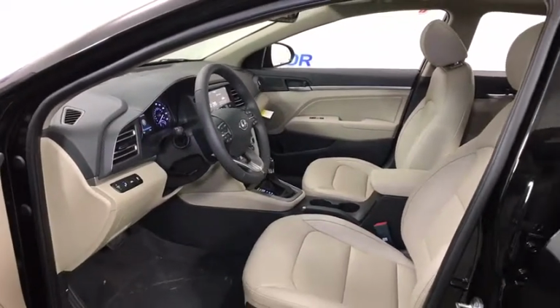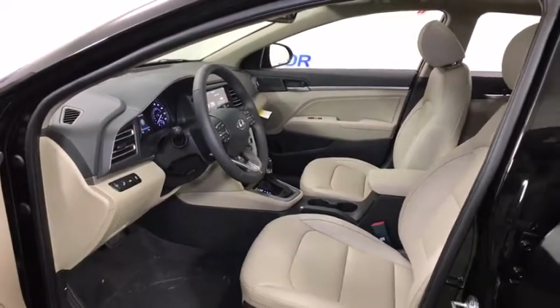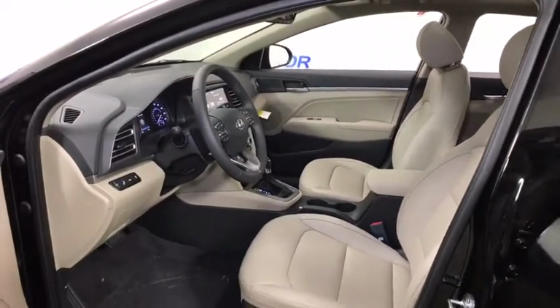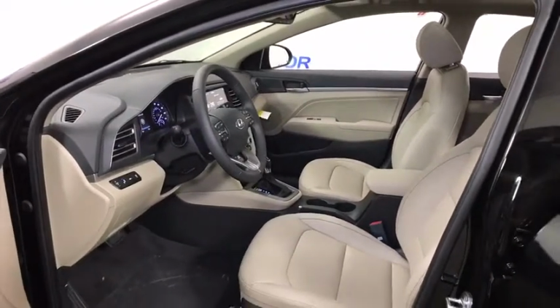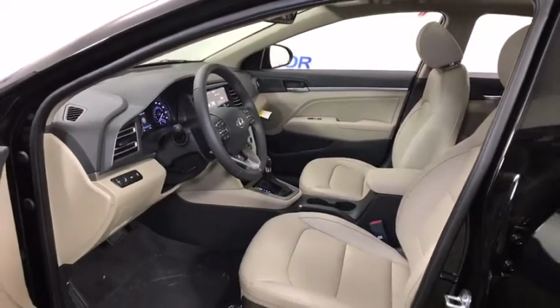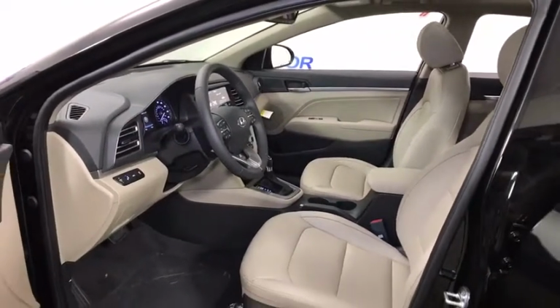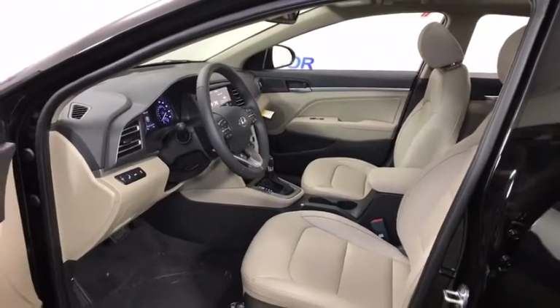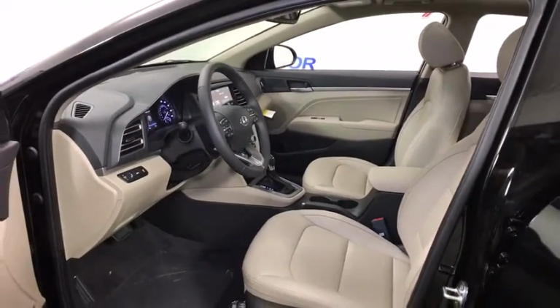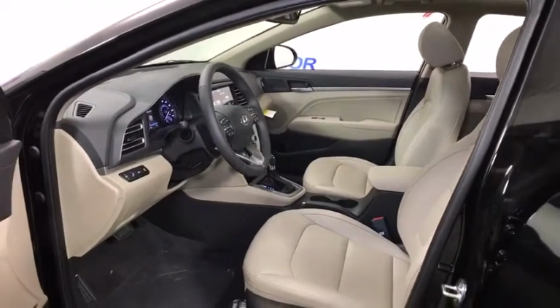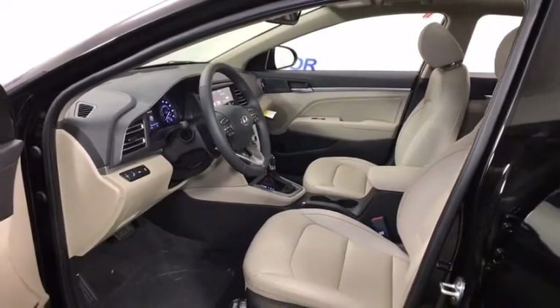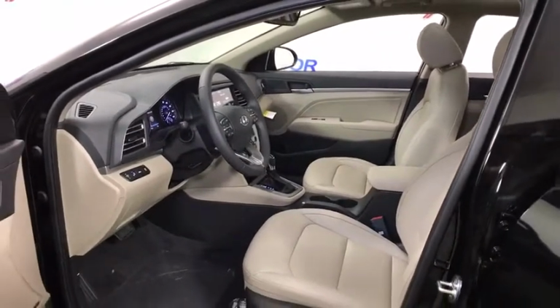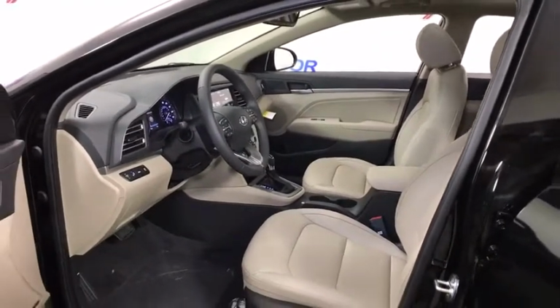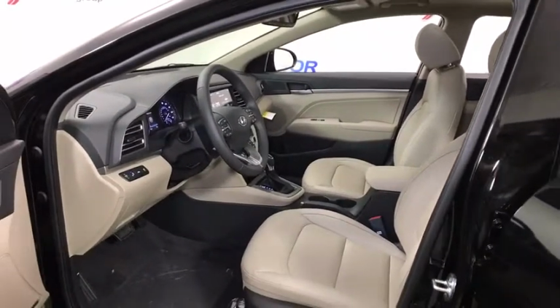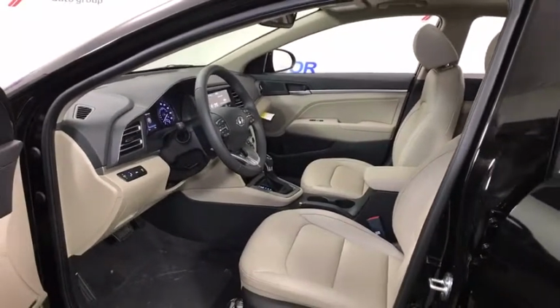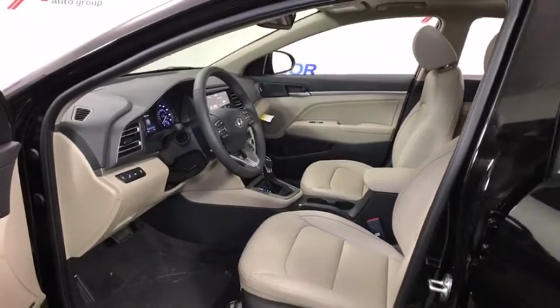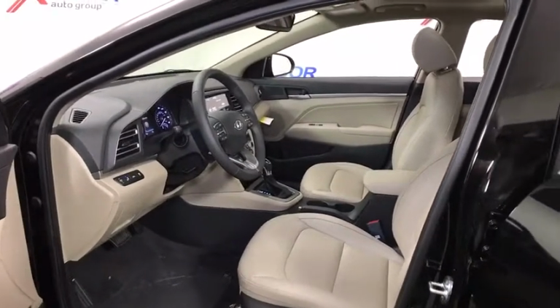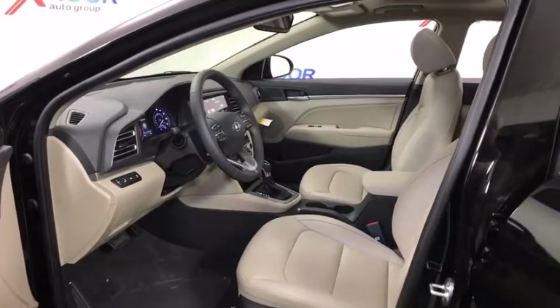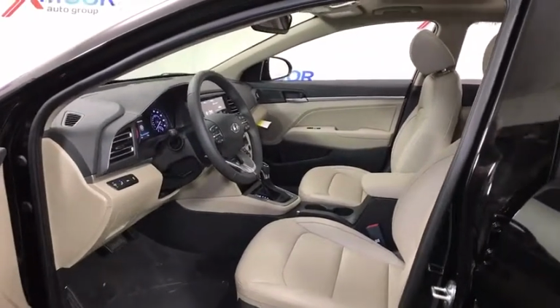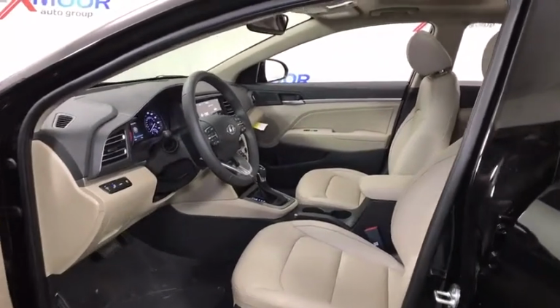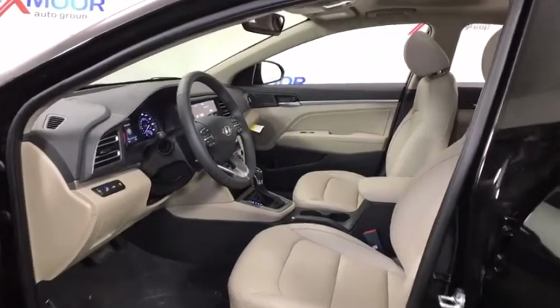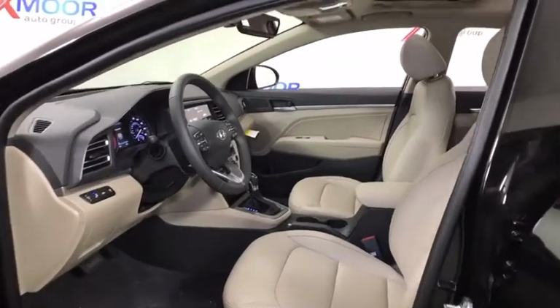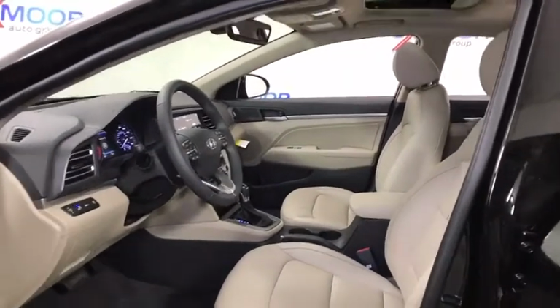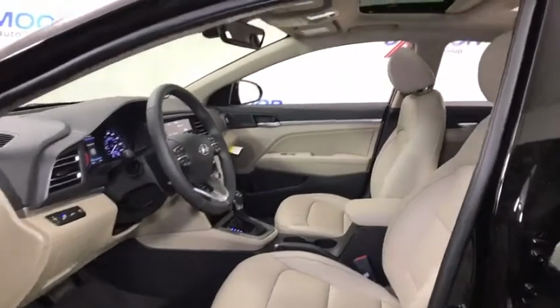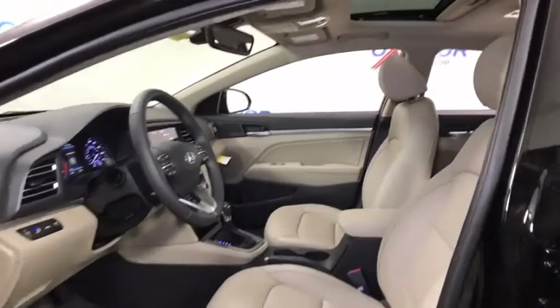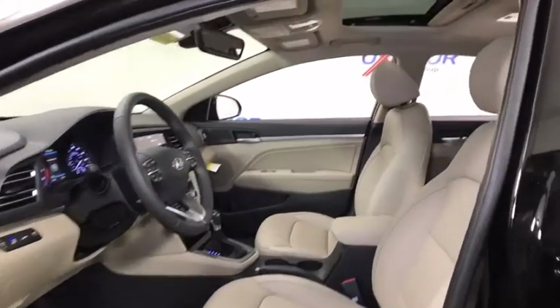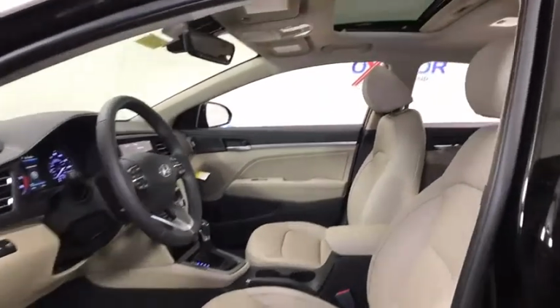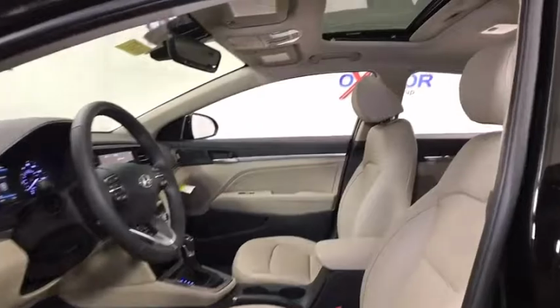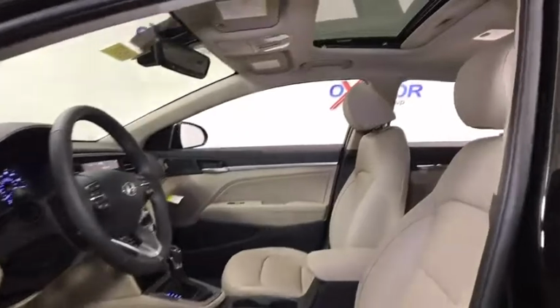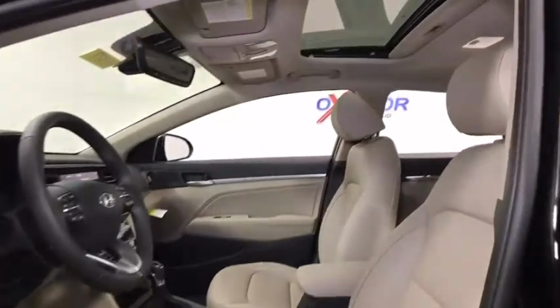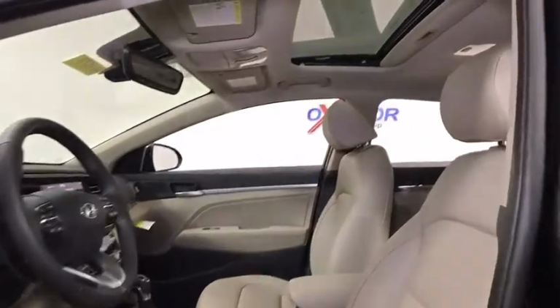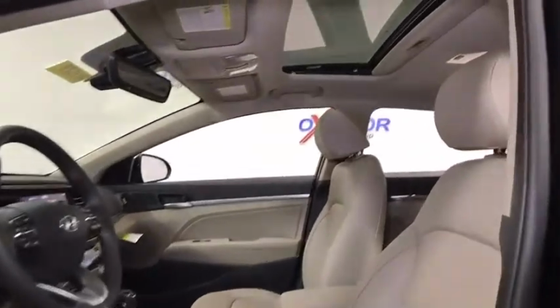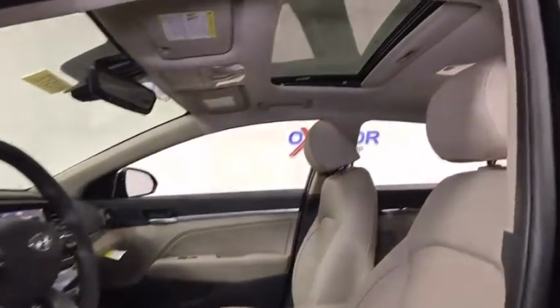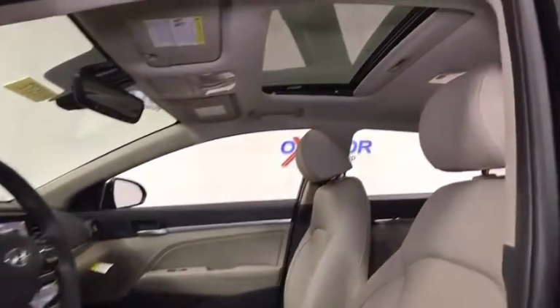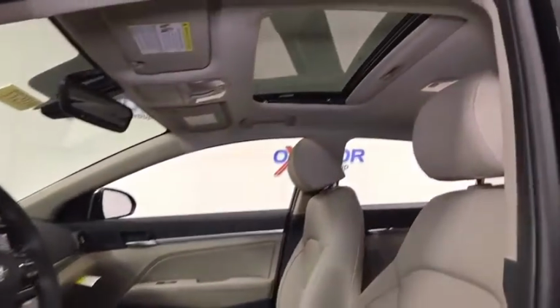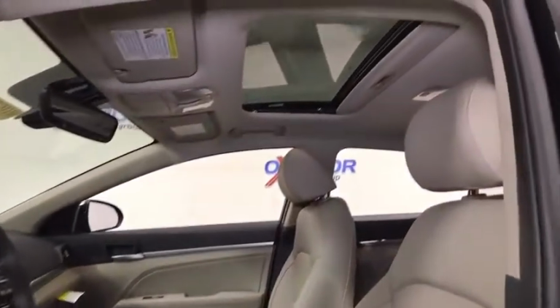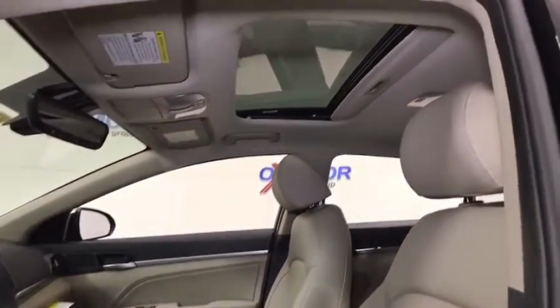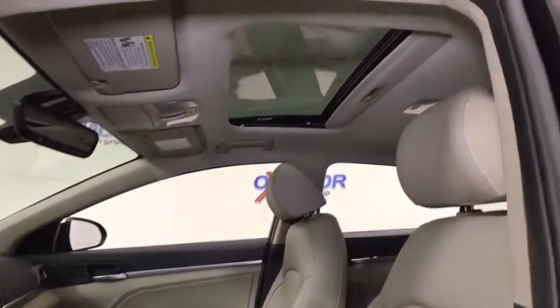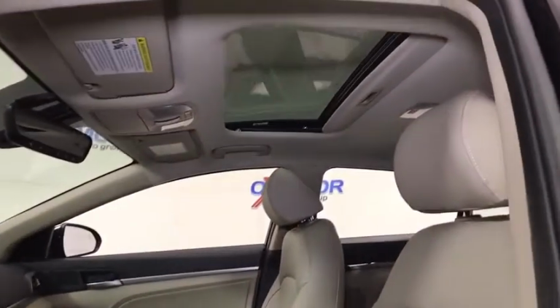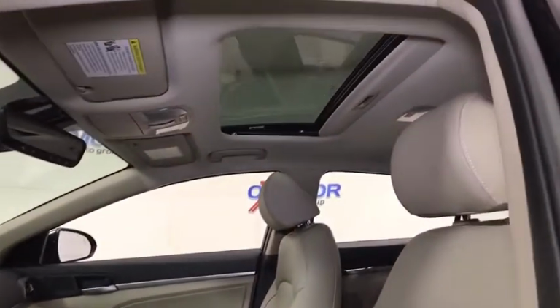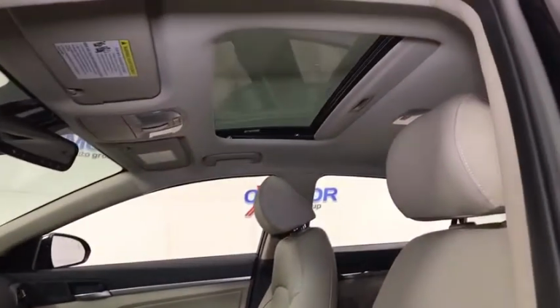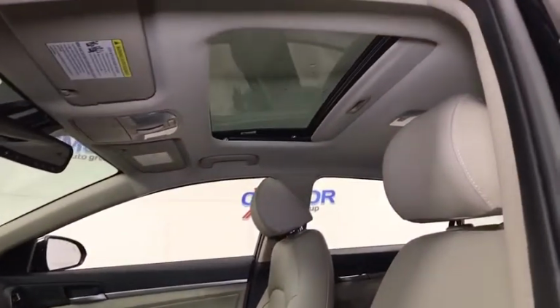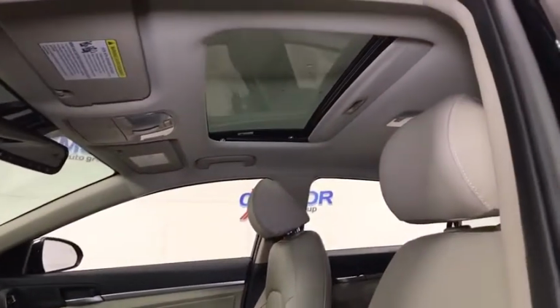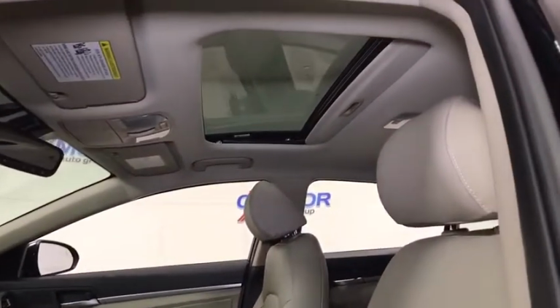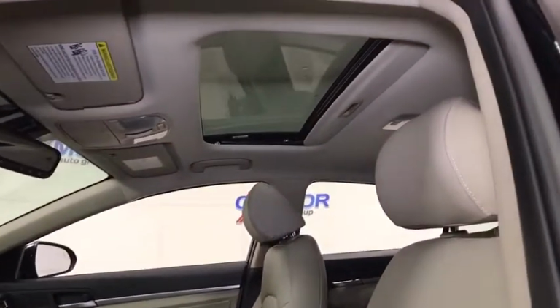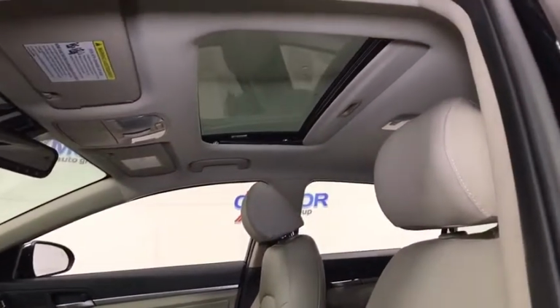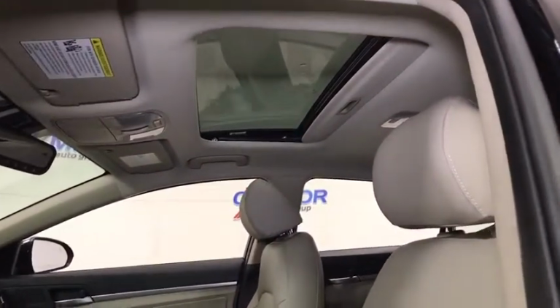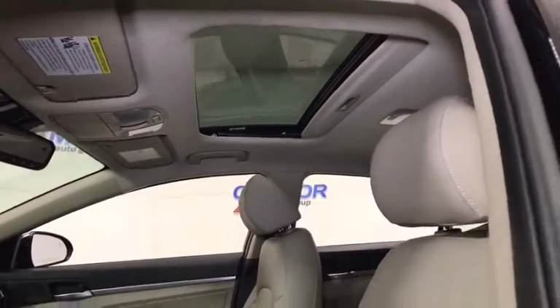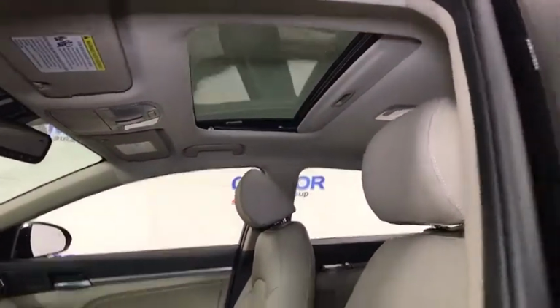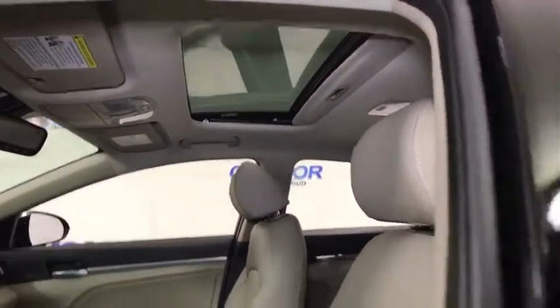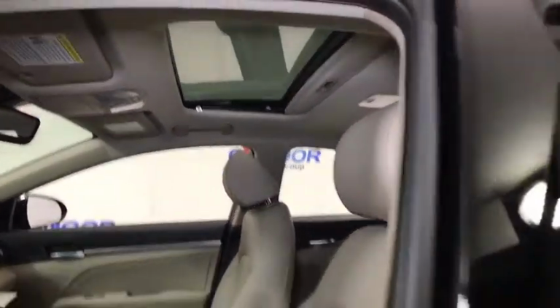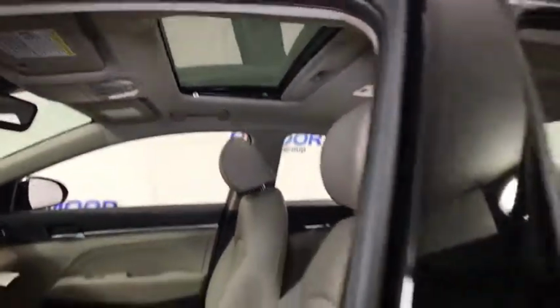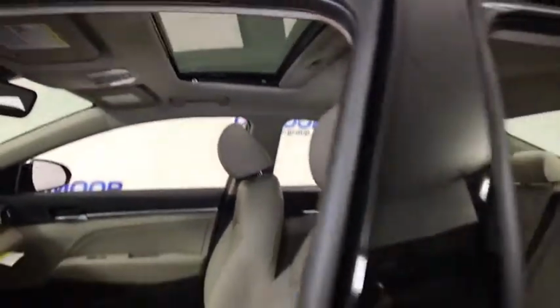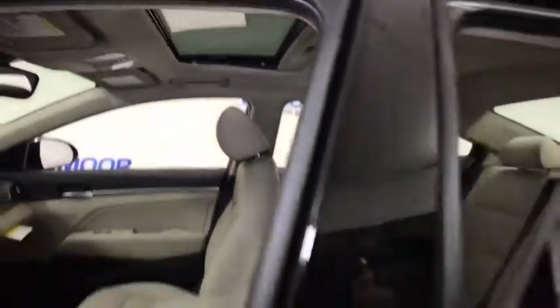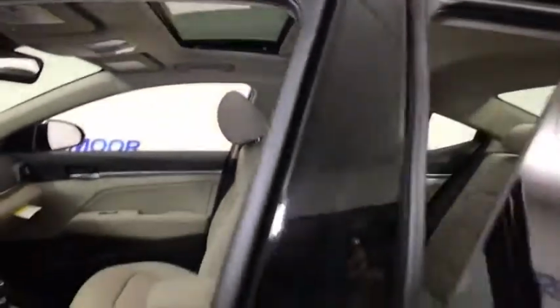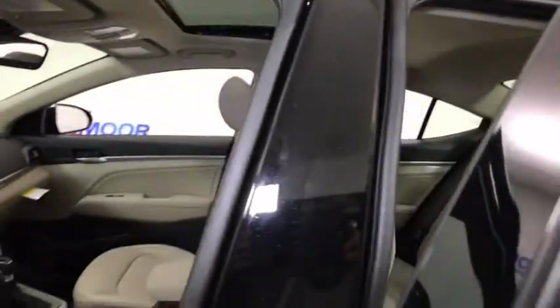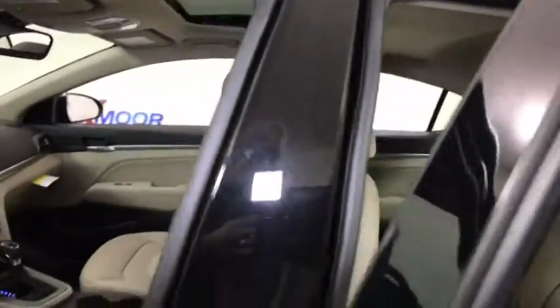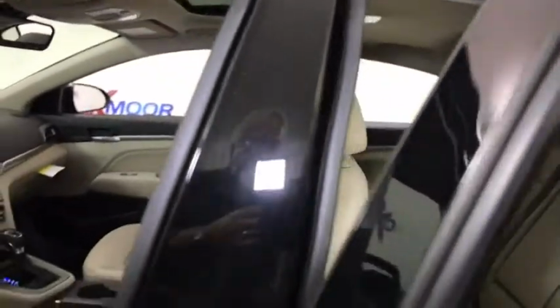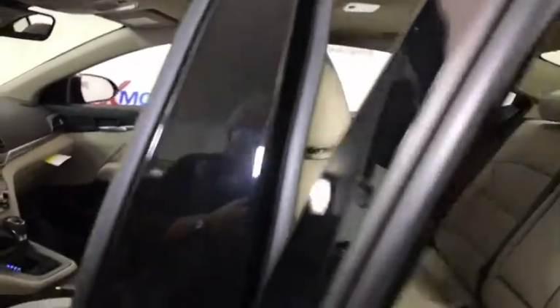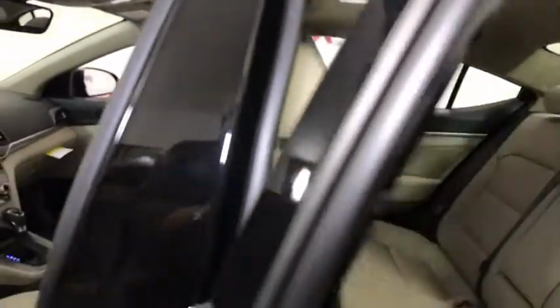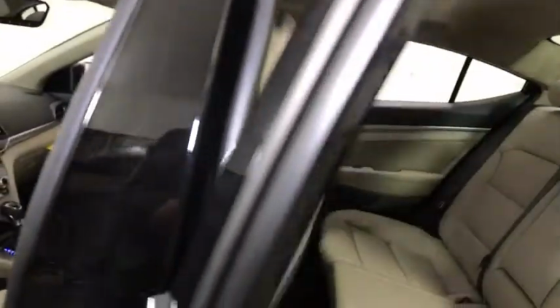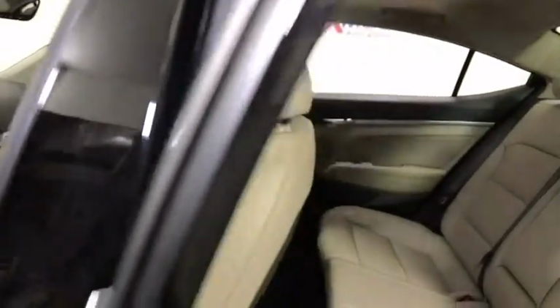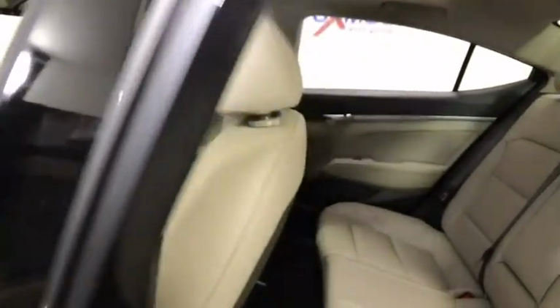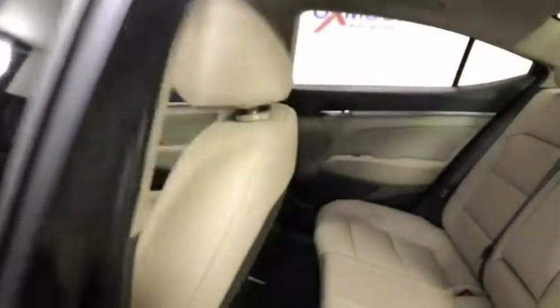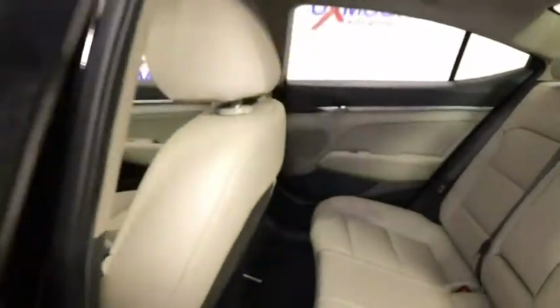Carpeted floor mats, leather seats, remote keyless entry, panic alarm, overhead console, tilt steering wheel.